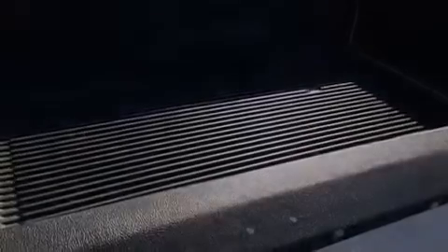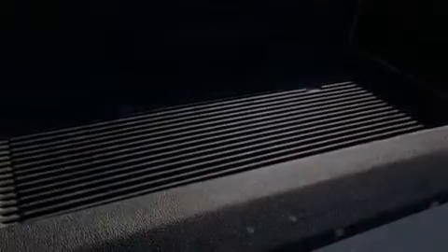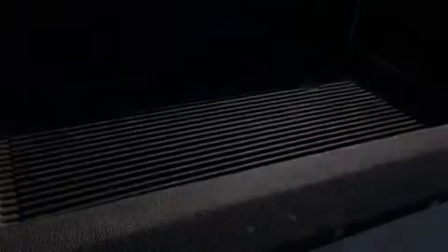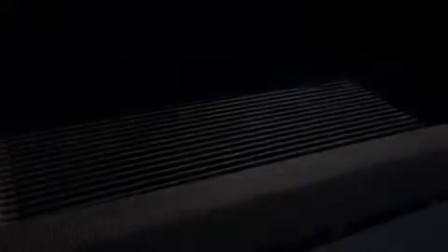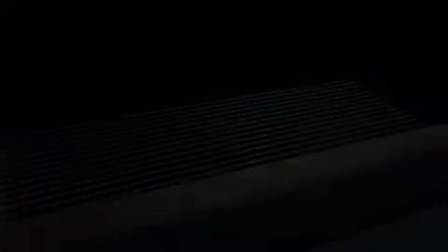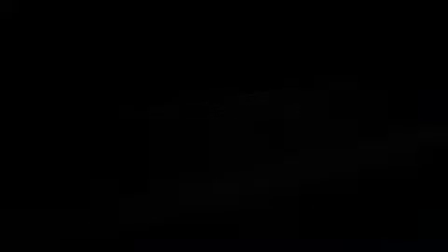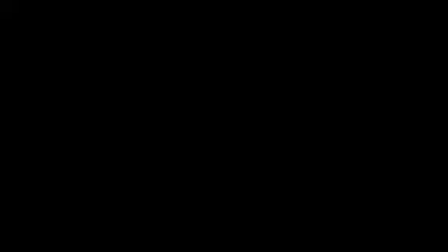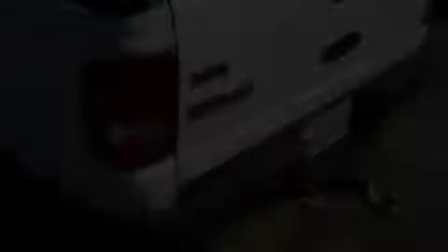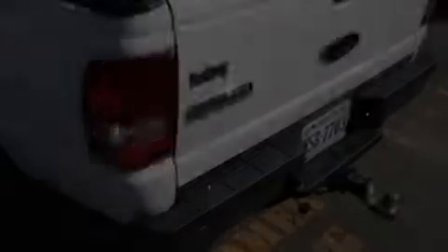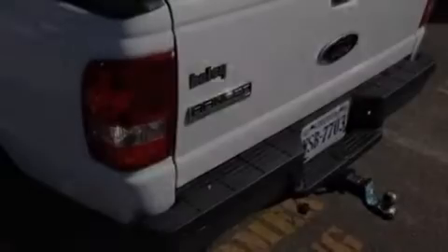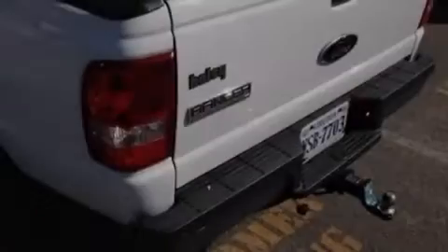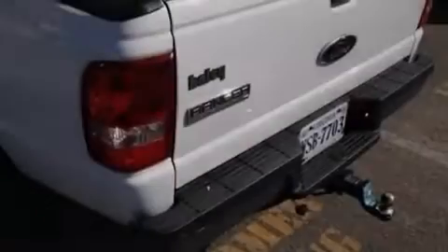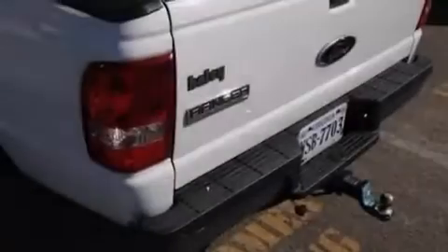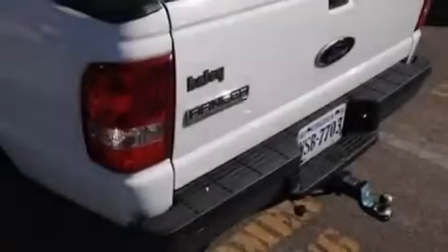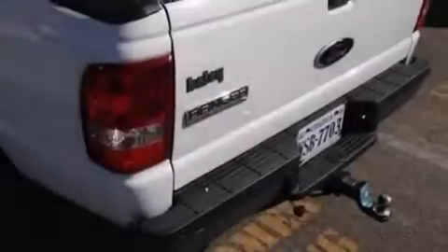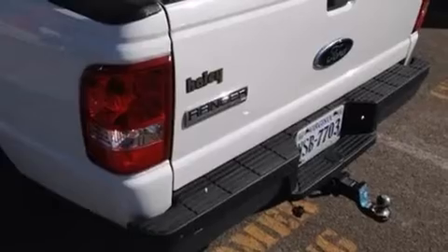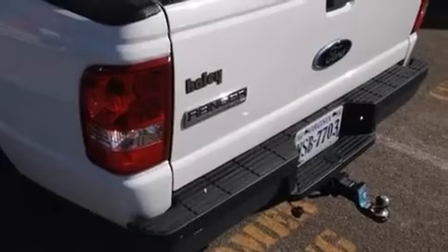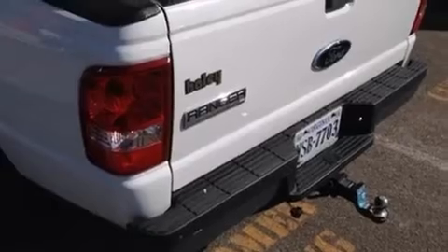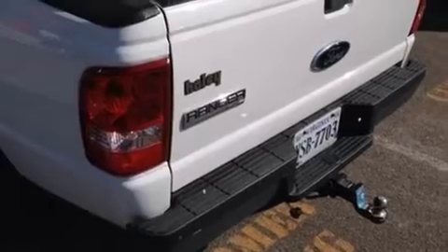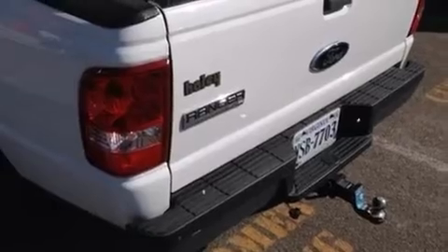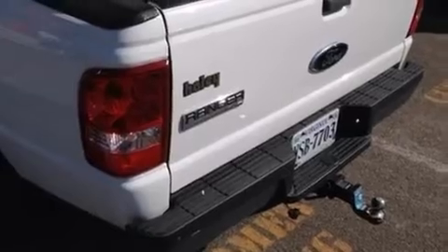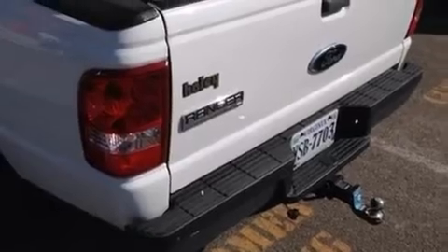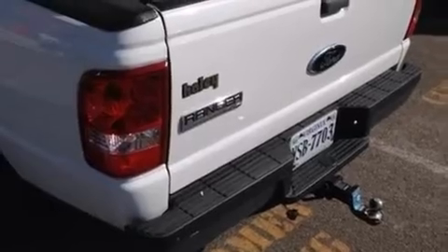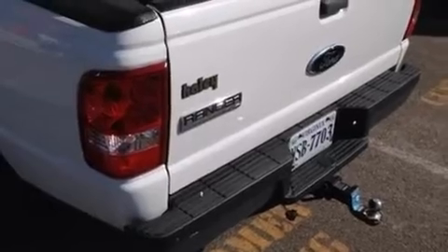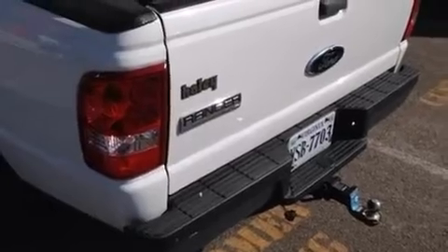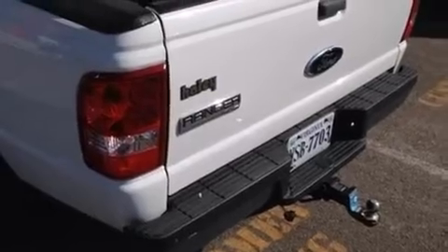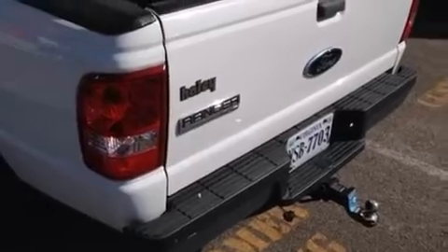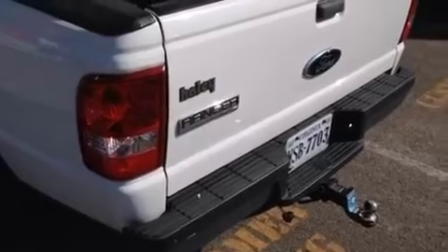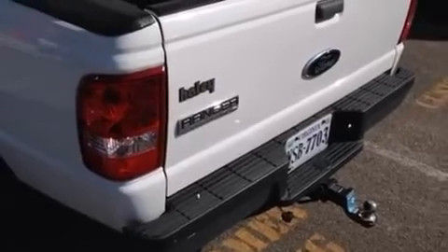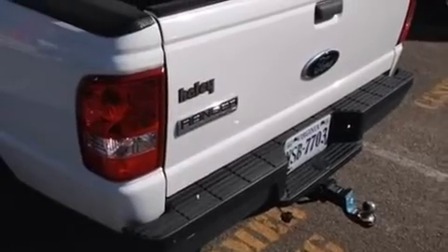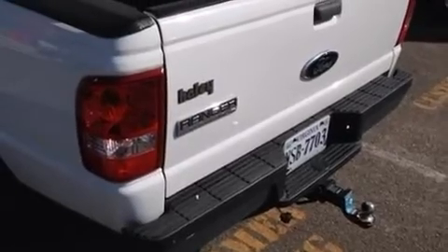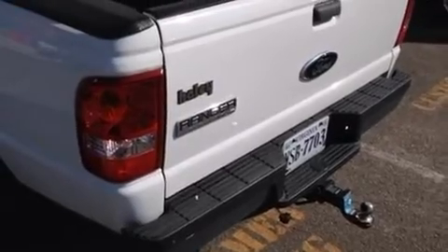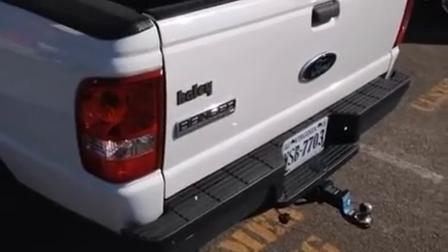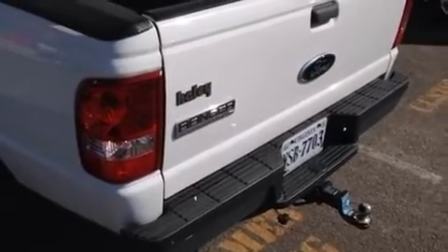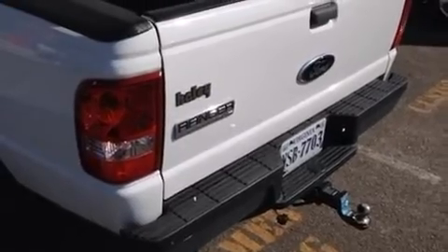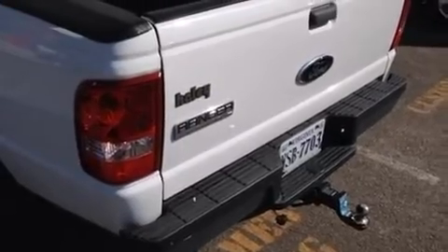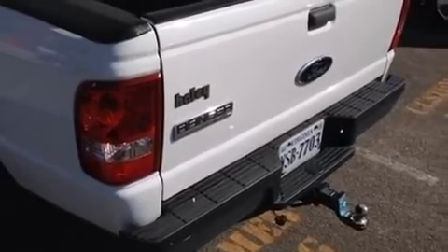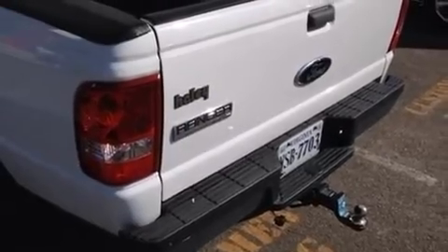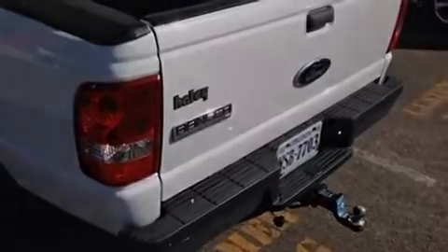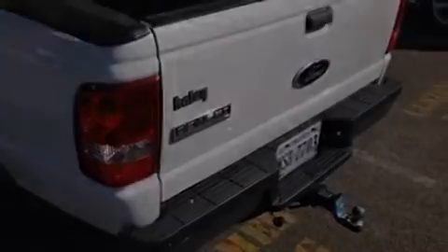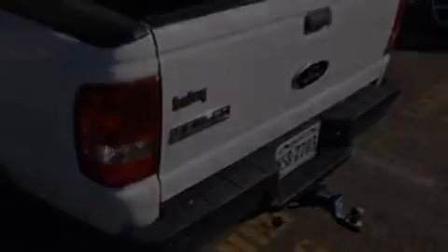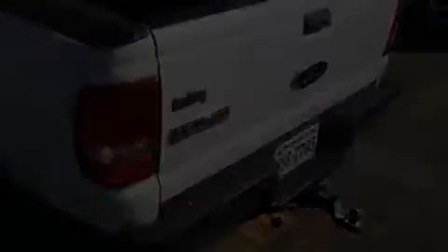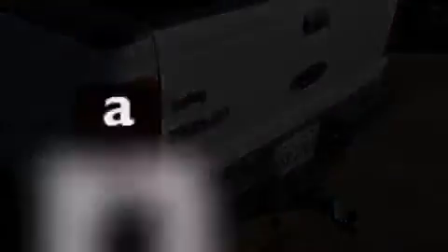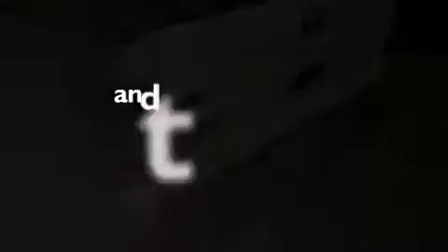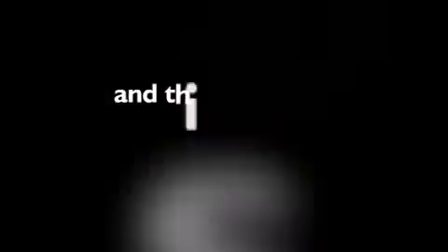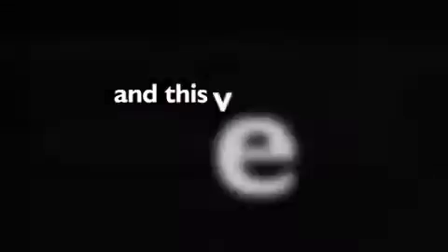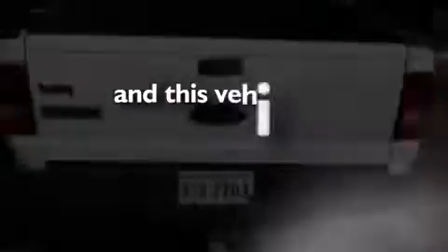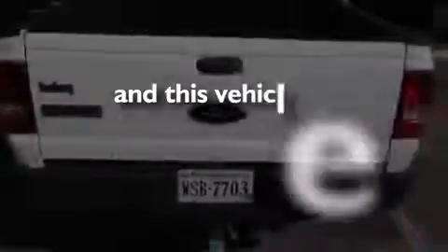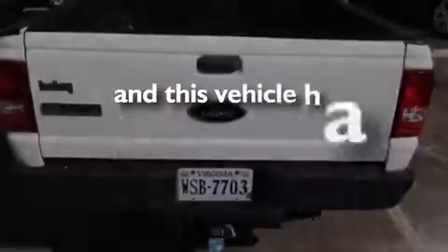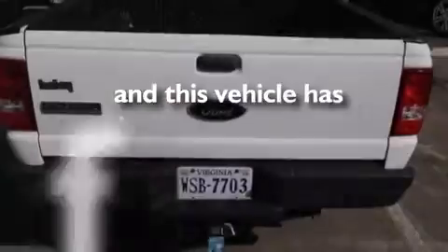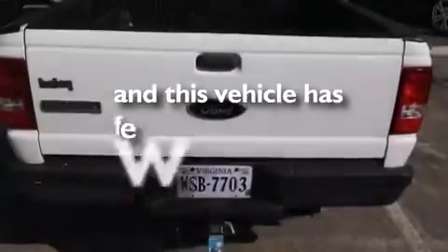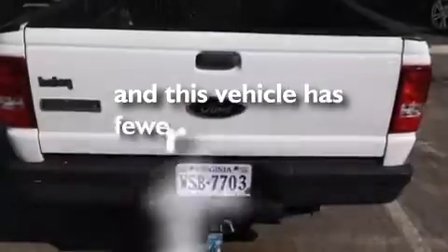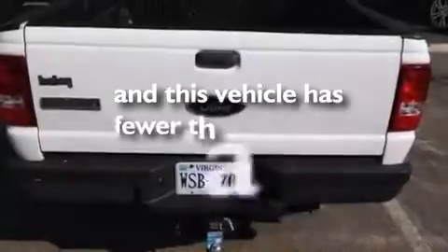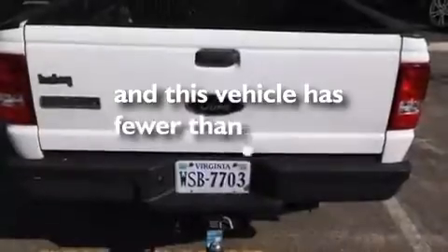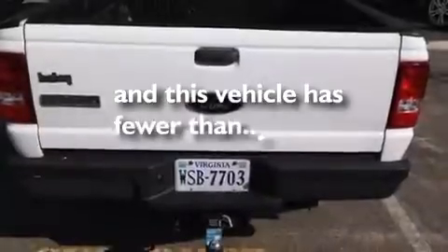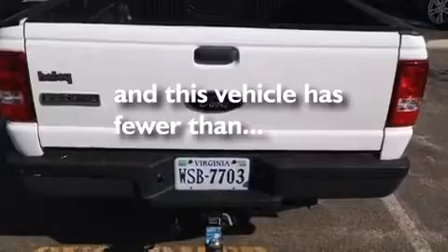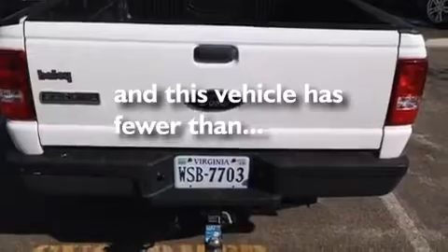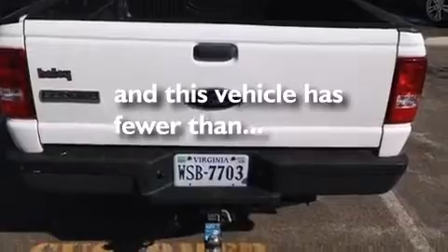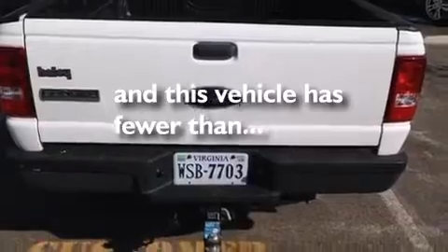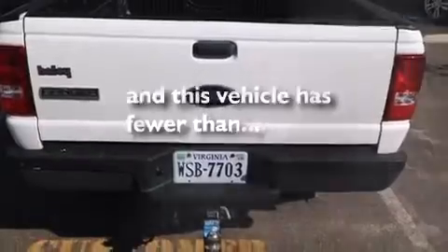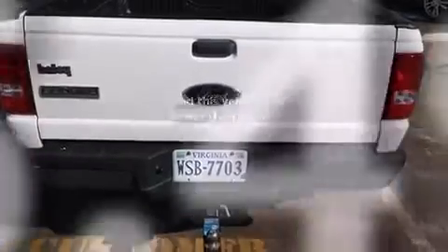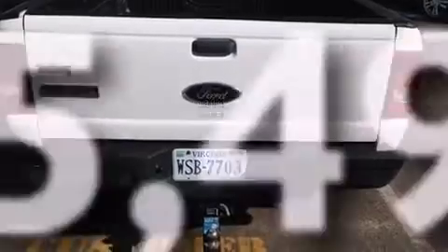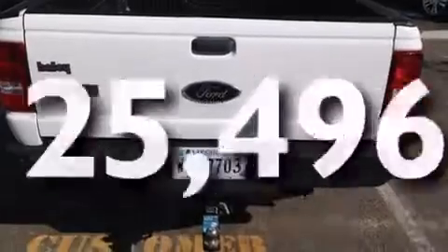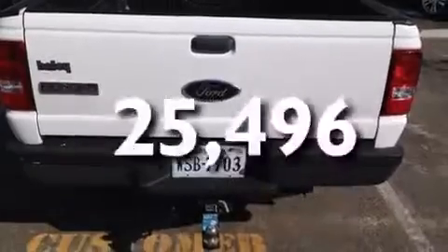It also features four-wheel disc brakes with an anti-lock braking system, solar tinted glass, and this vehicle has fewer than 26,000 miles on the odometer.